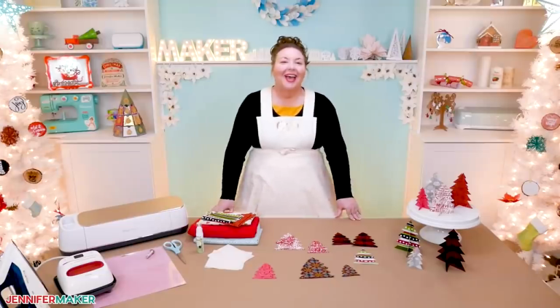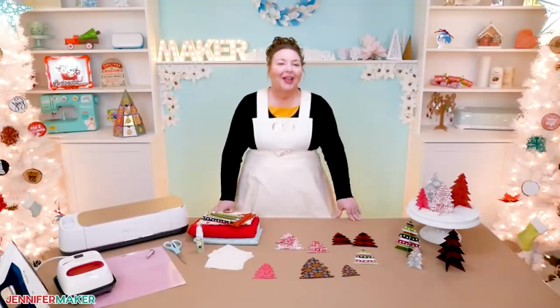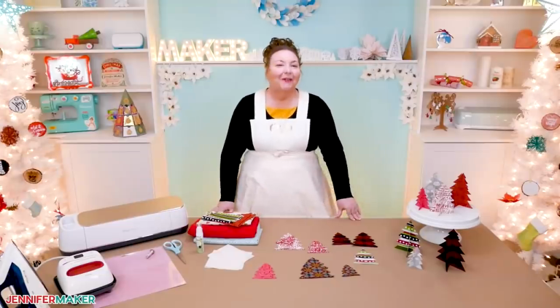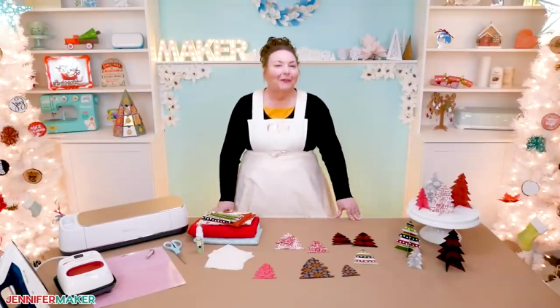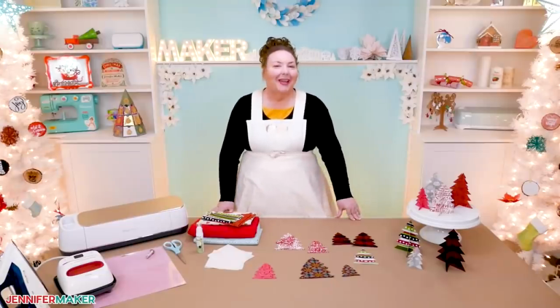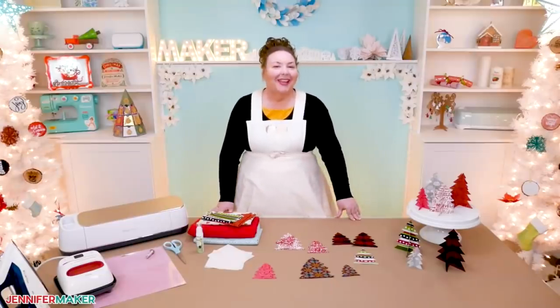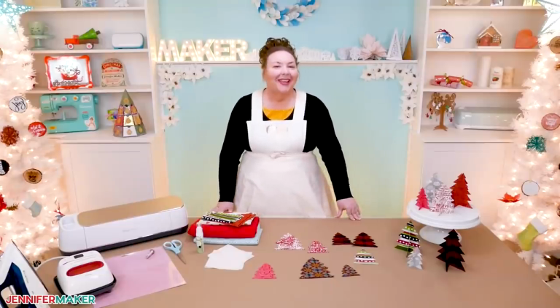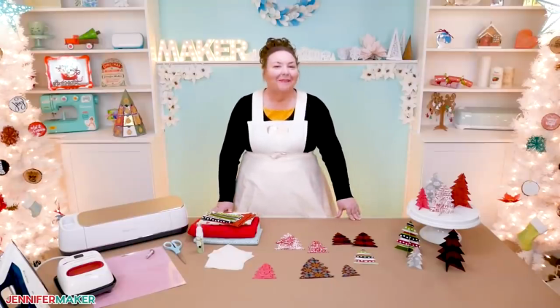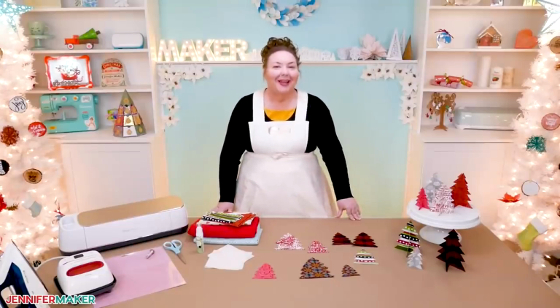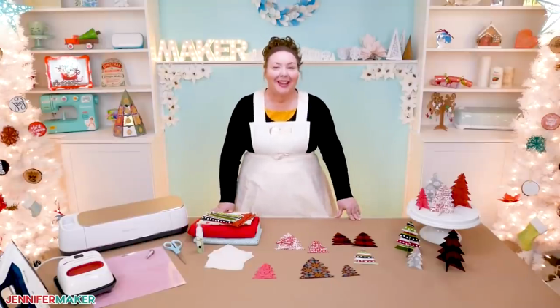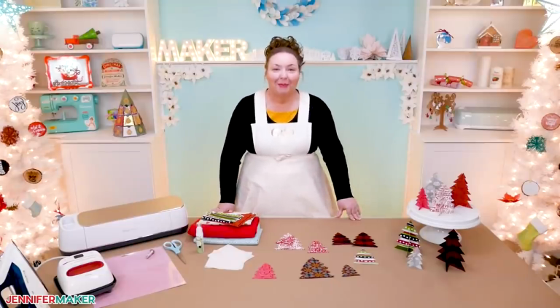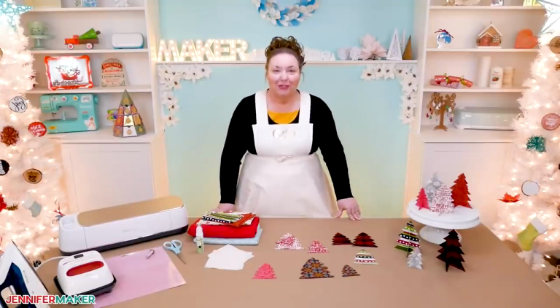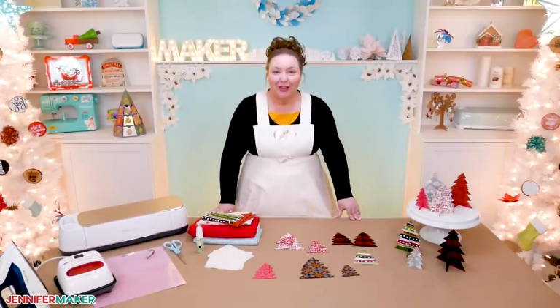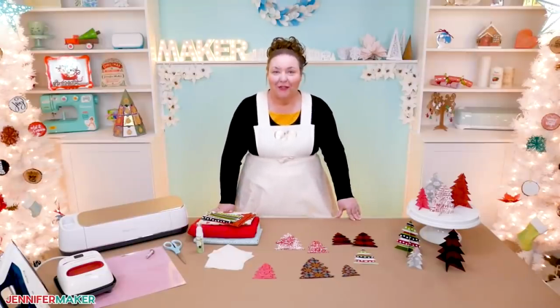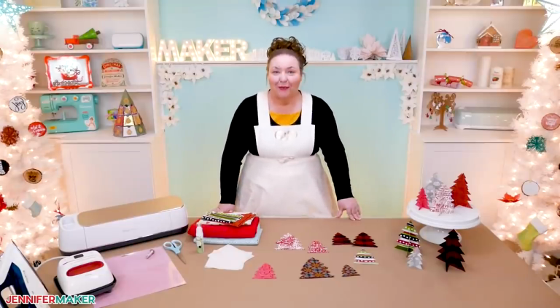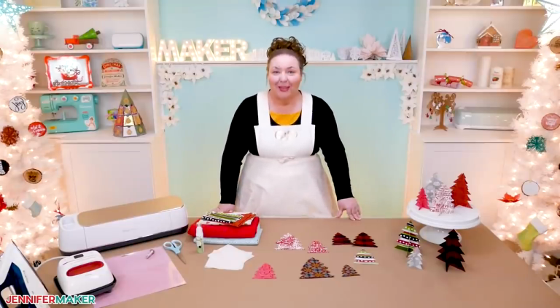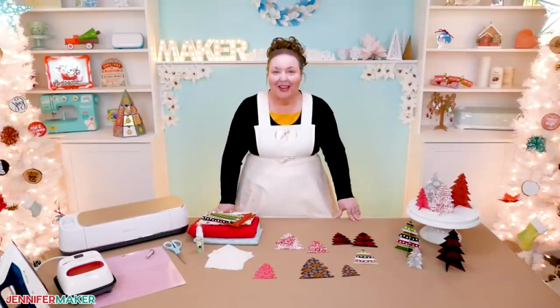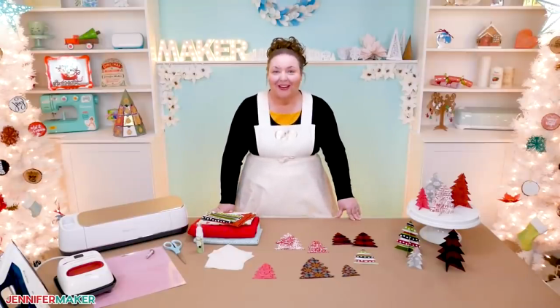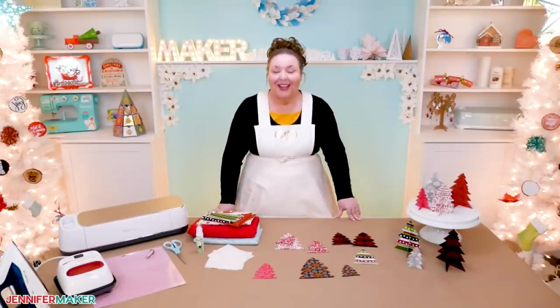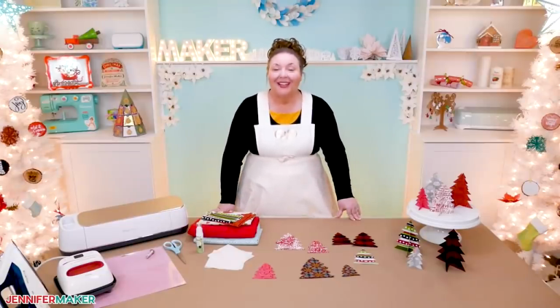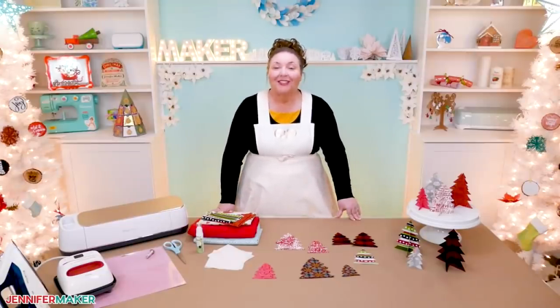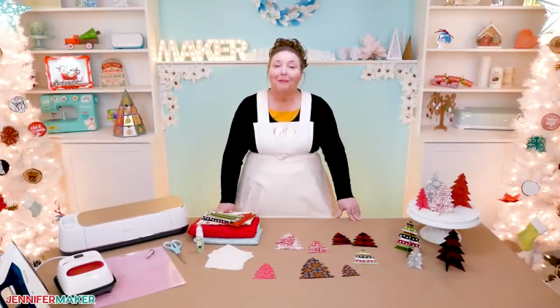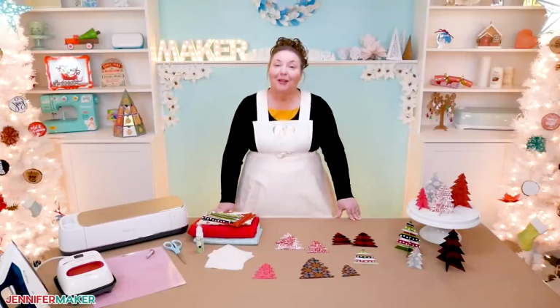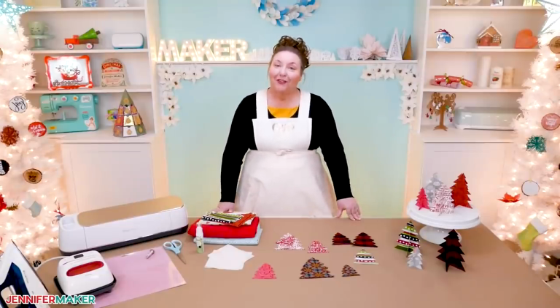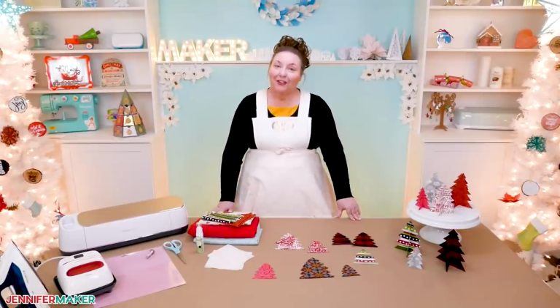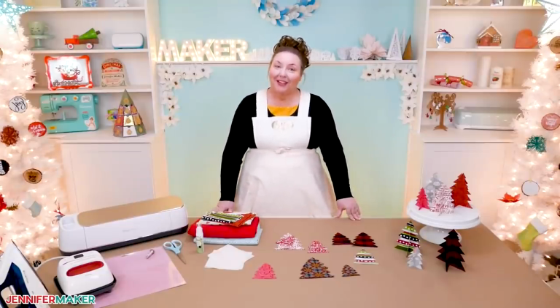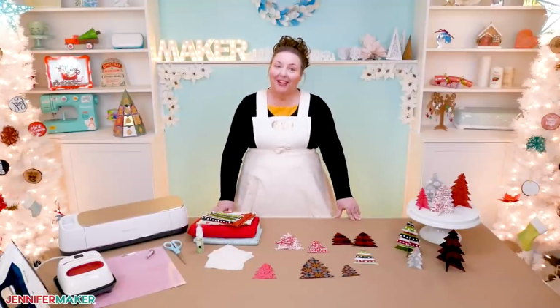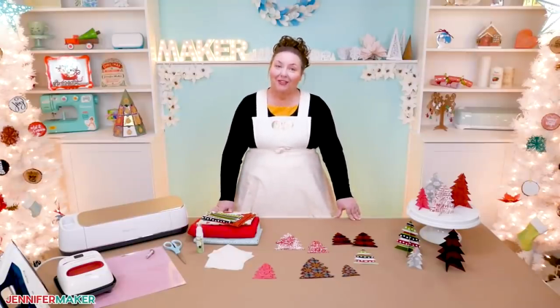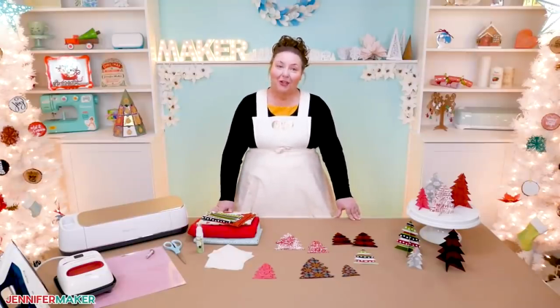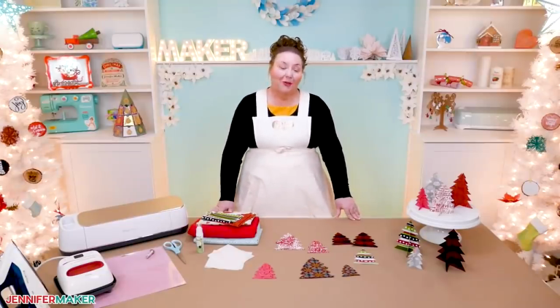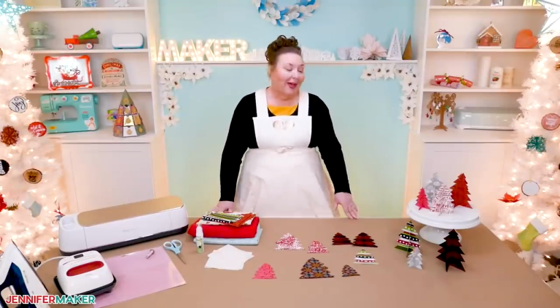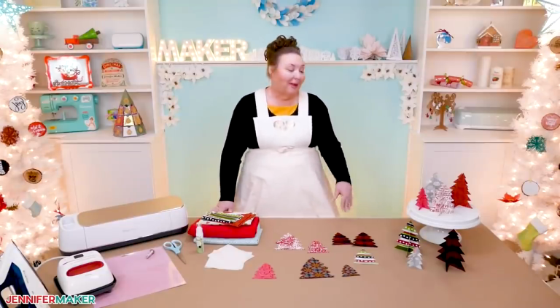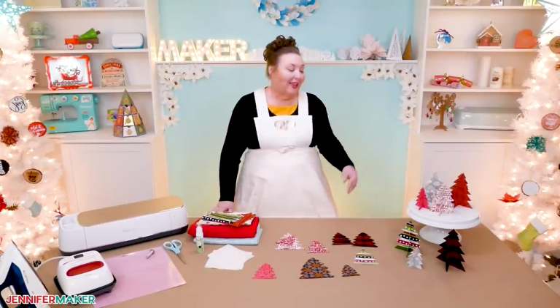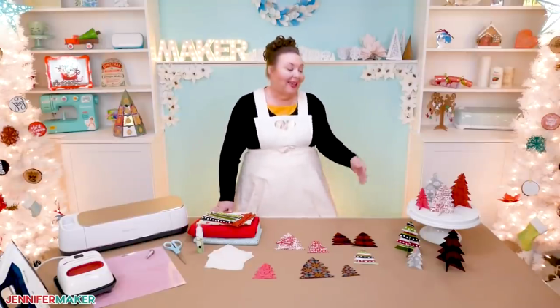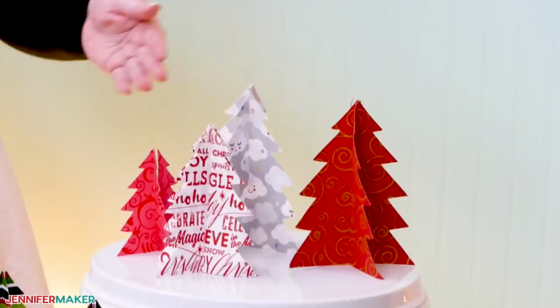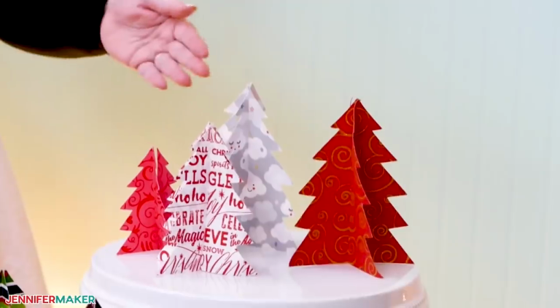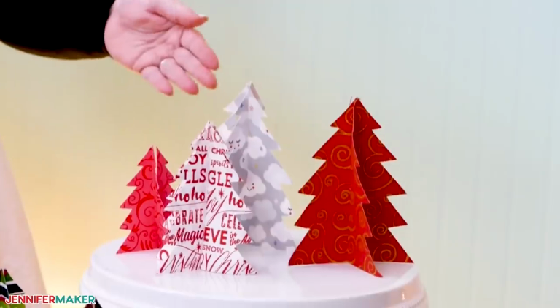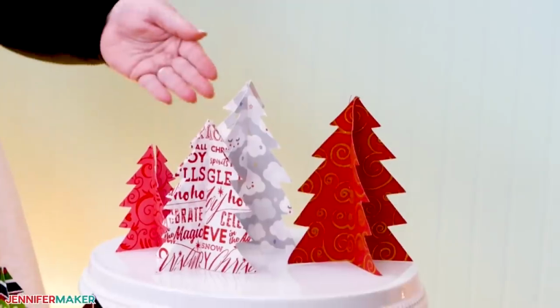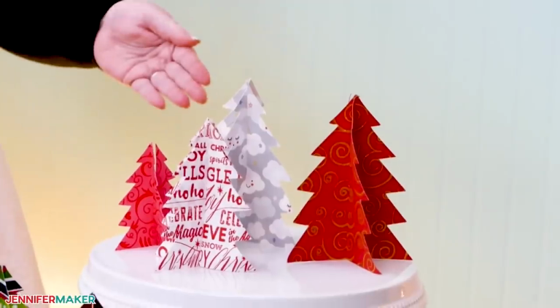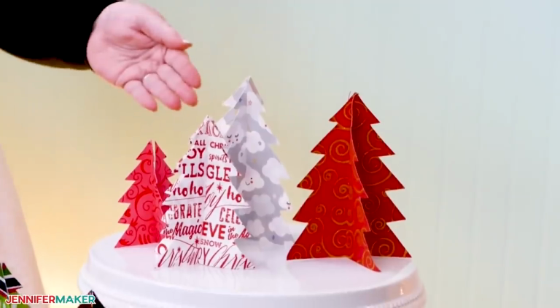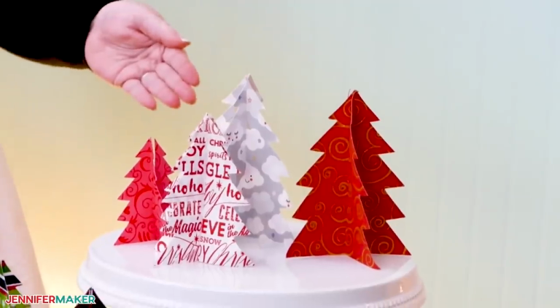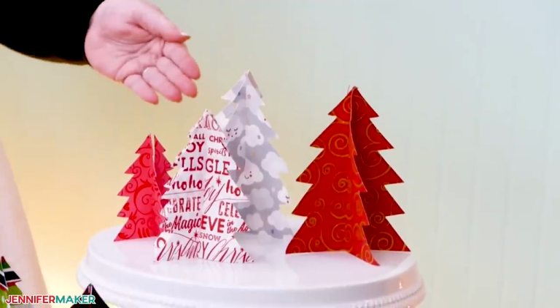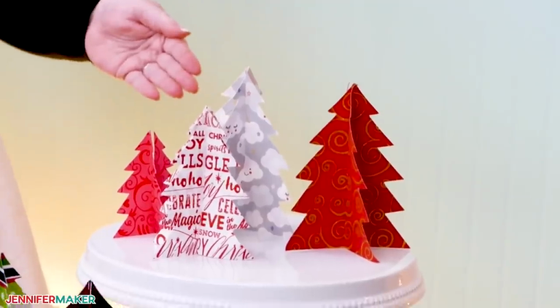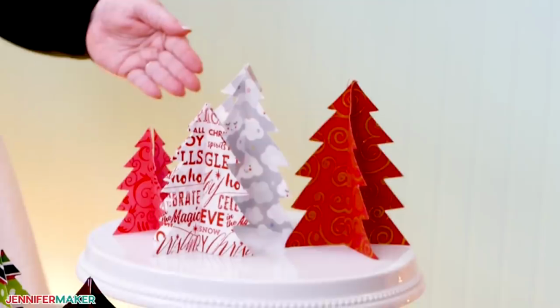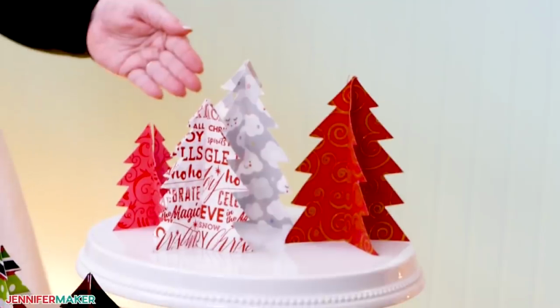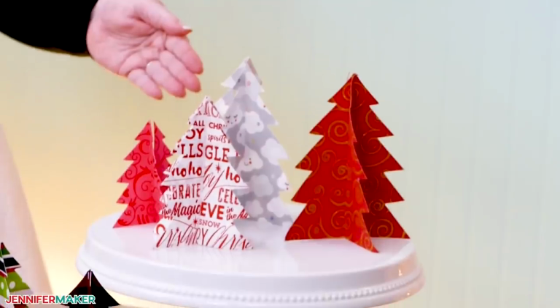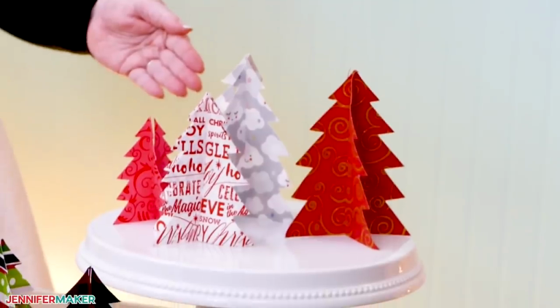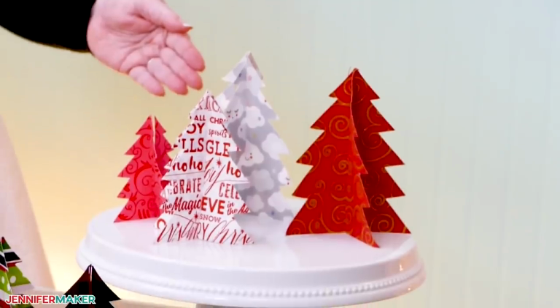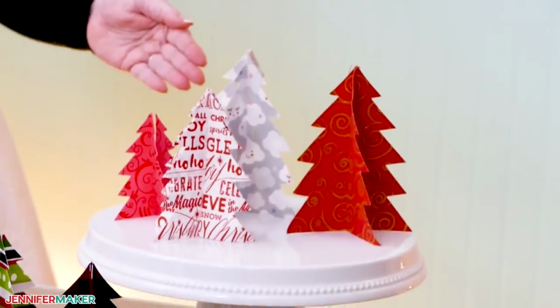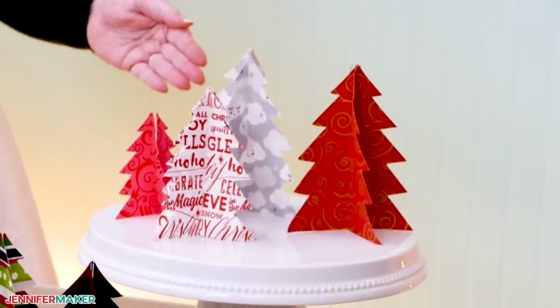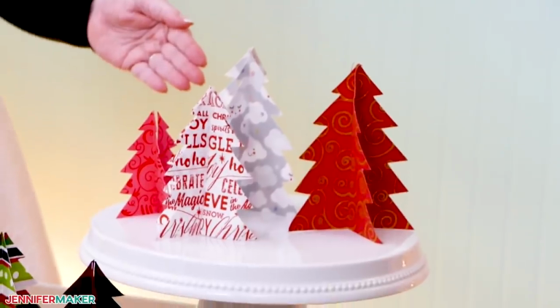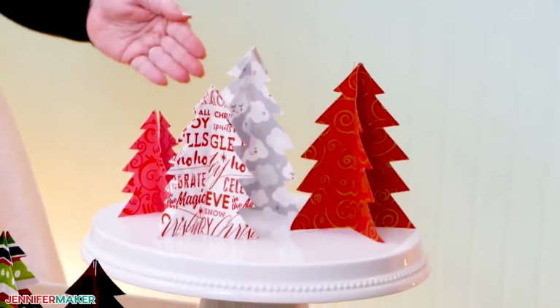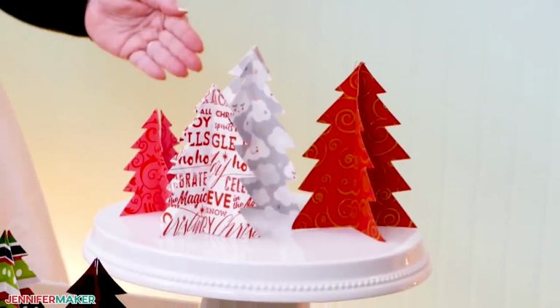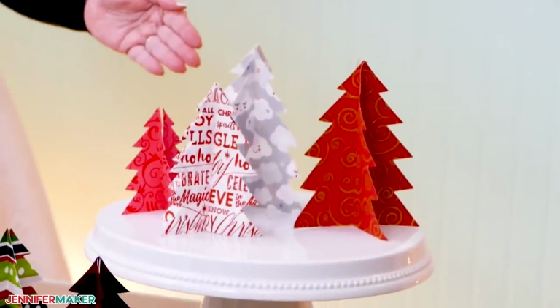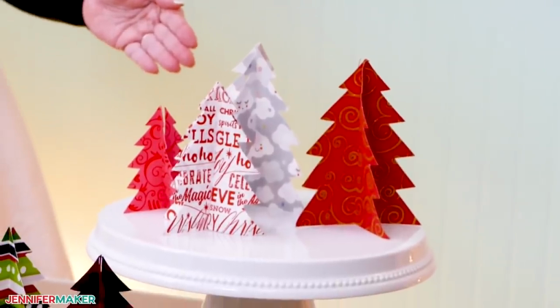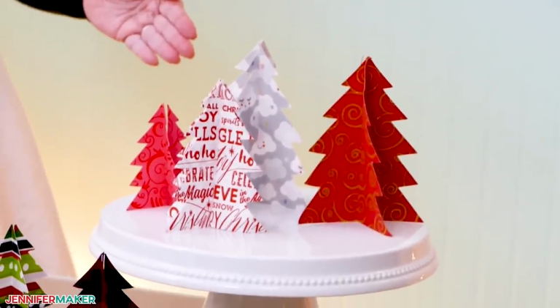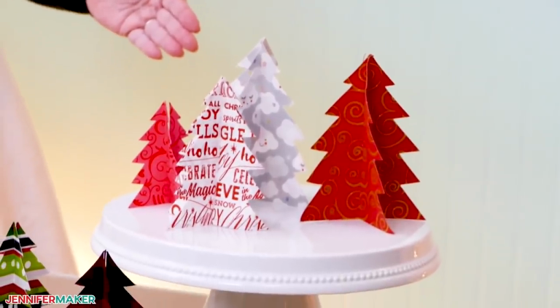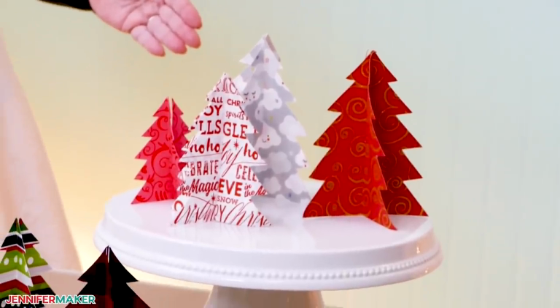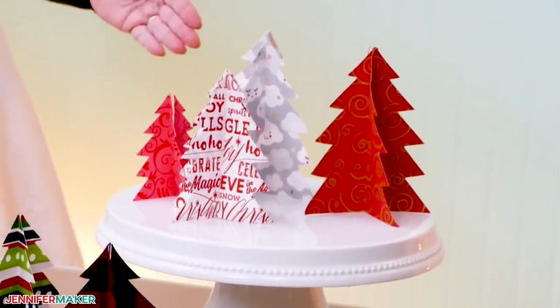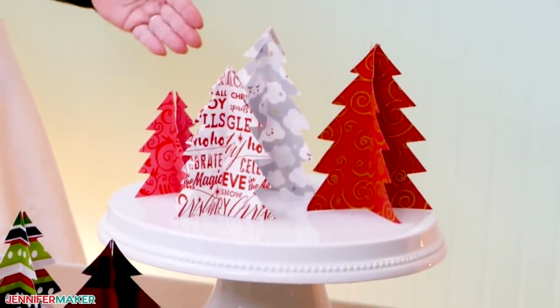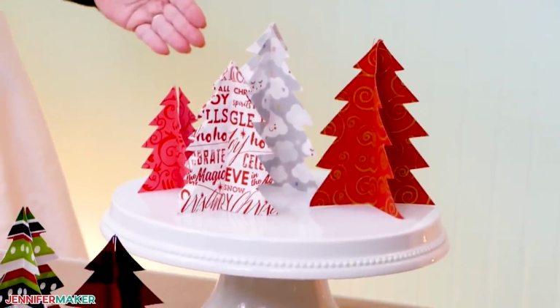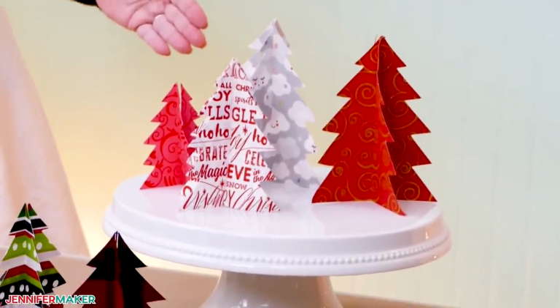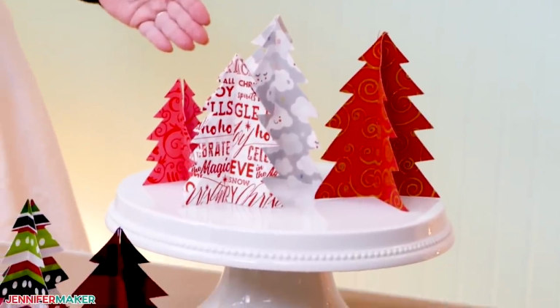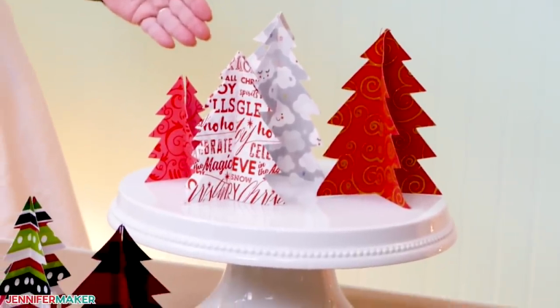Hello, everybody. My name is Jennifer Maker. It's a beautiful day to show you how to make easy fabric Christmas trees on the great Maker Show and Tell.